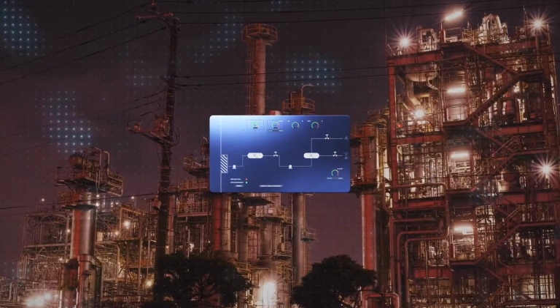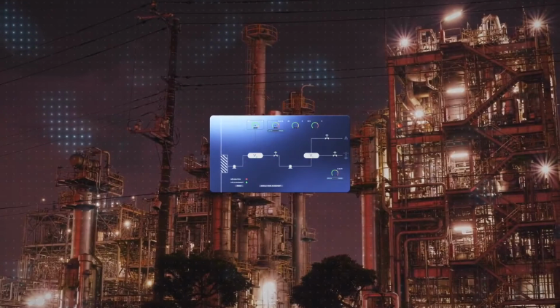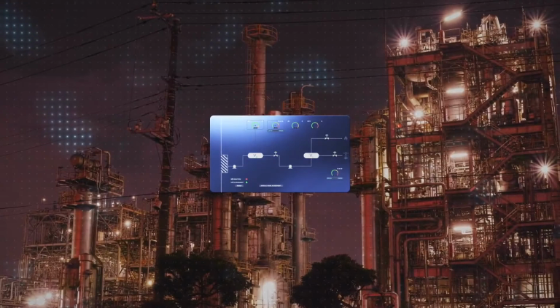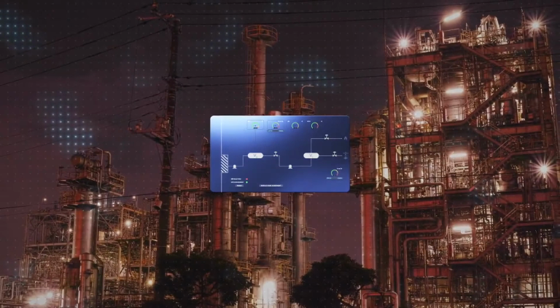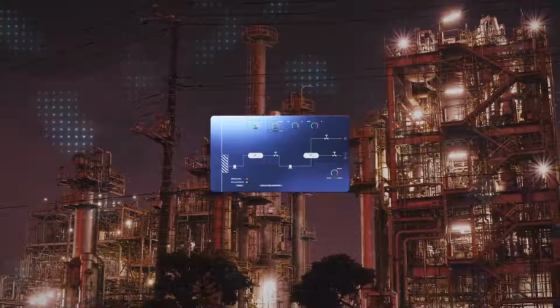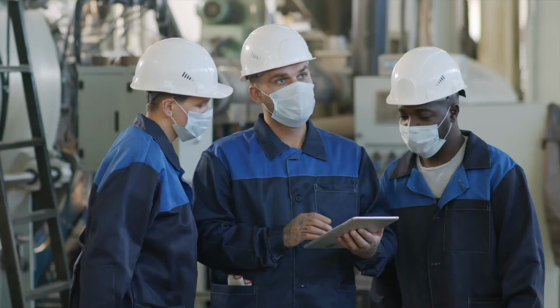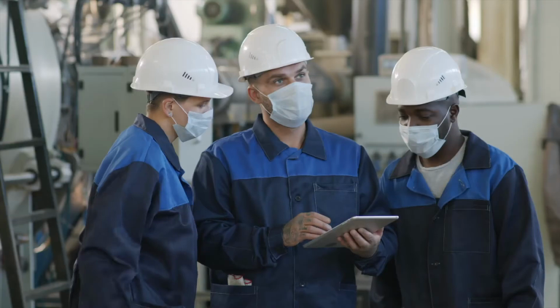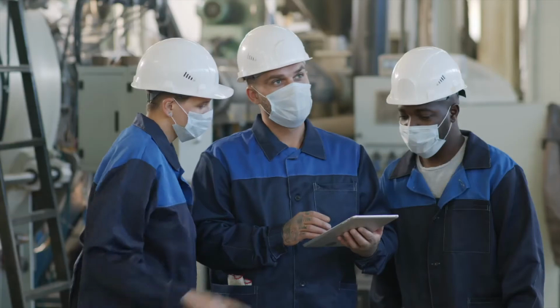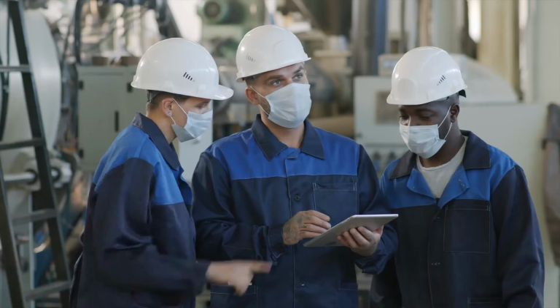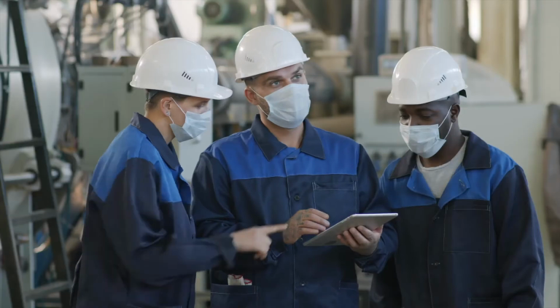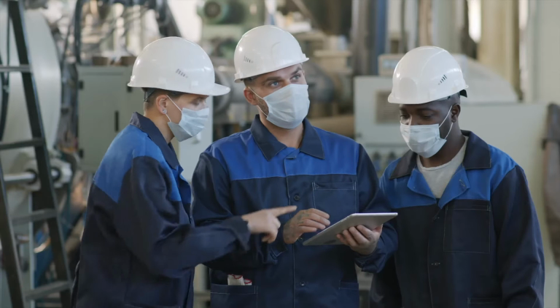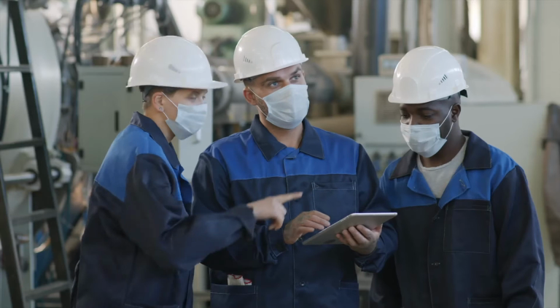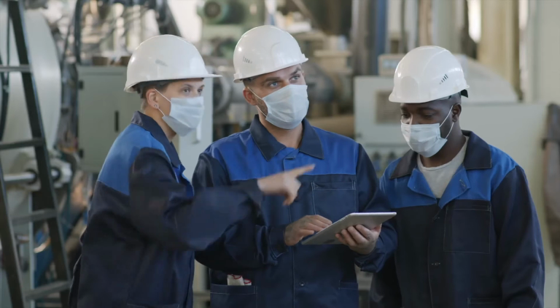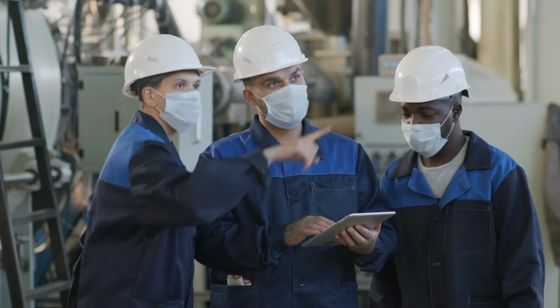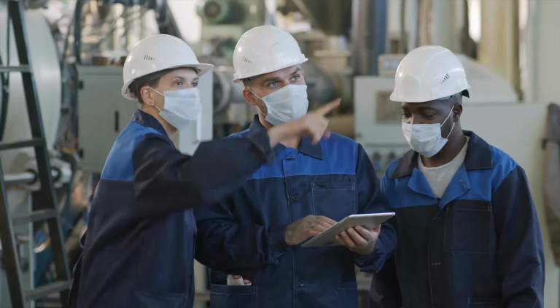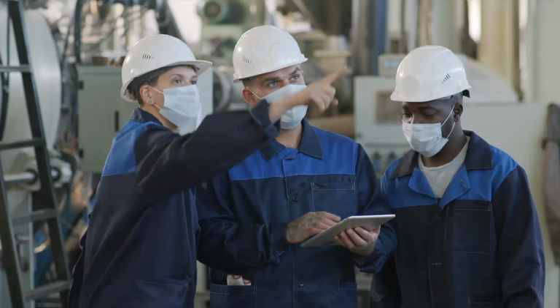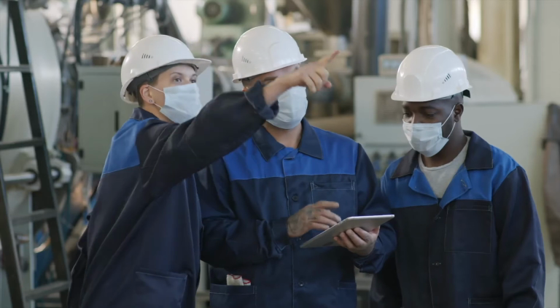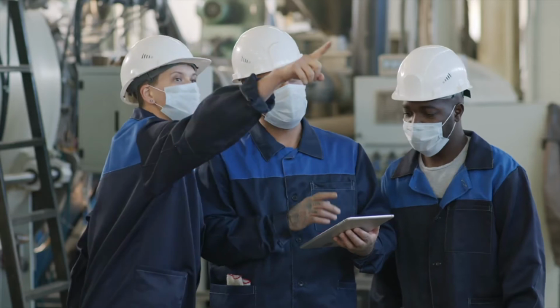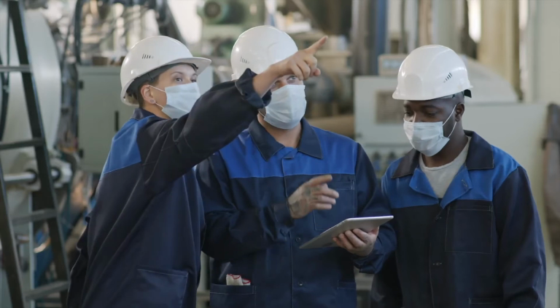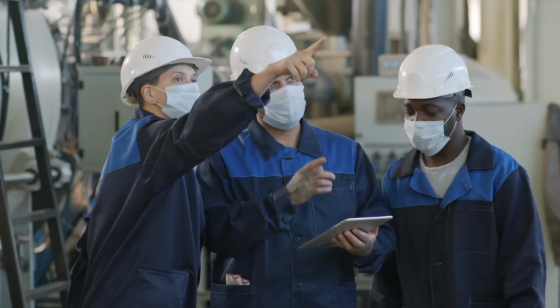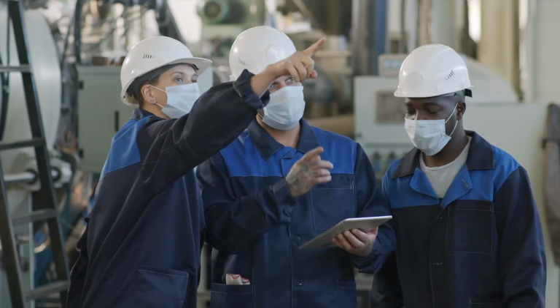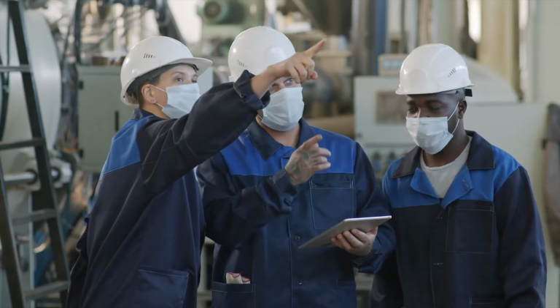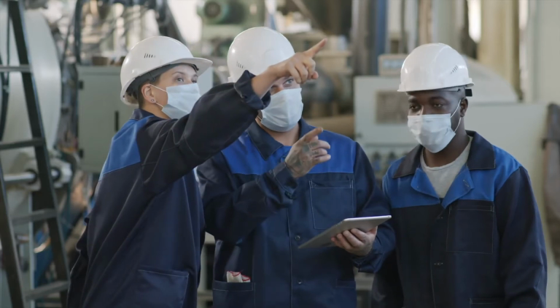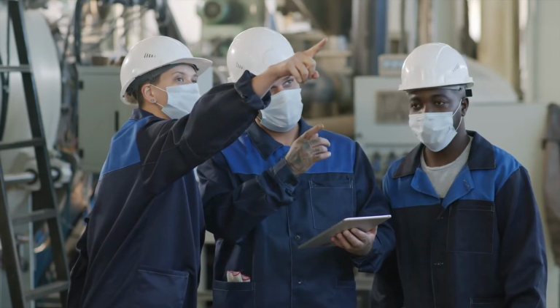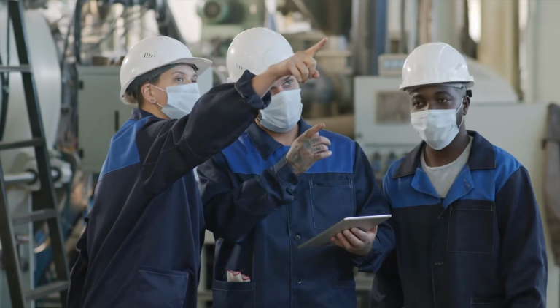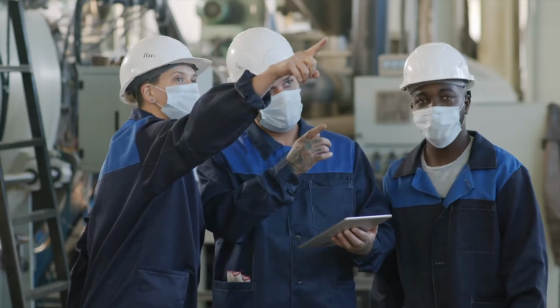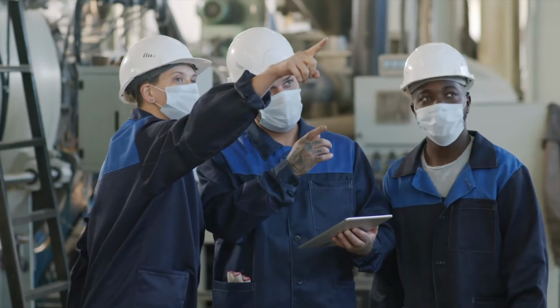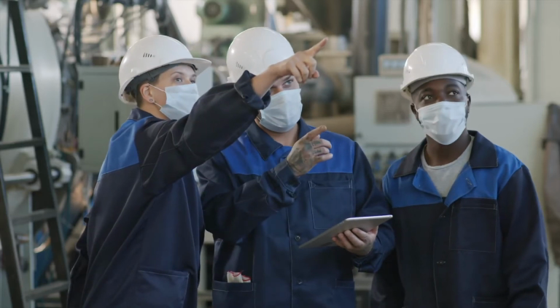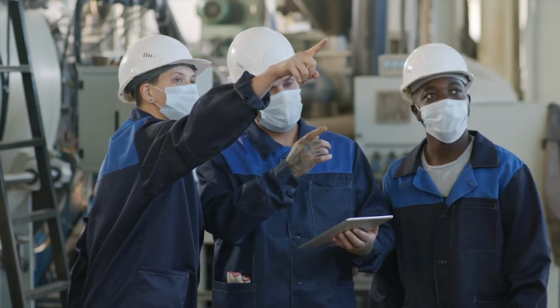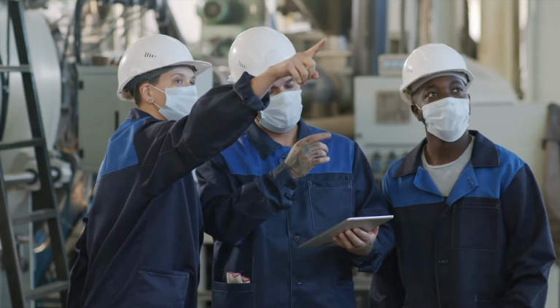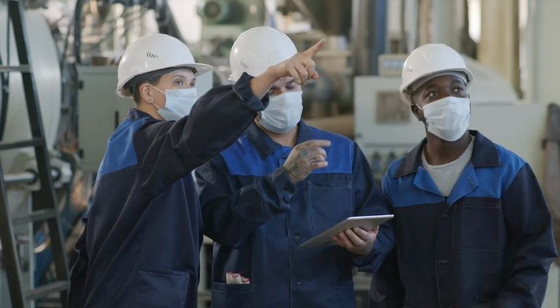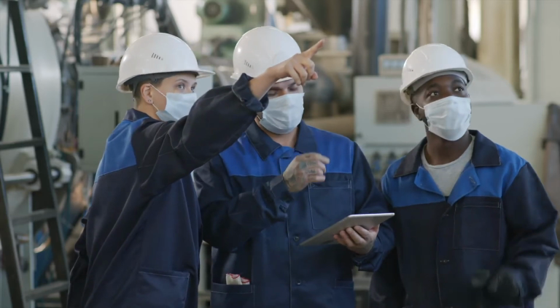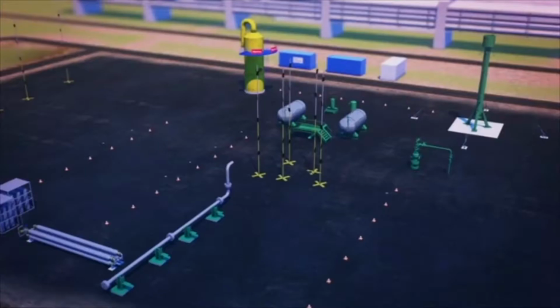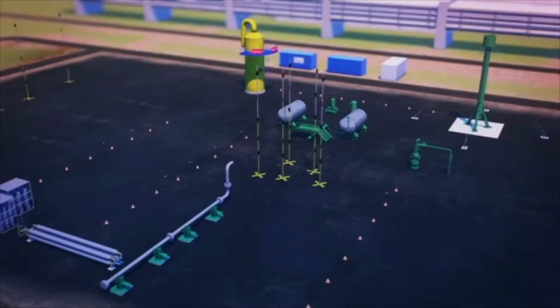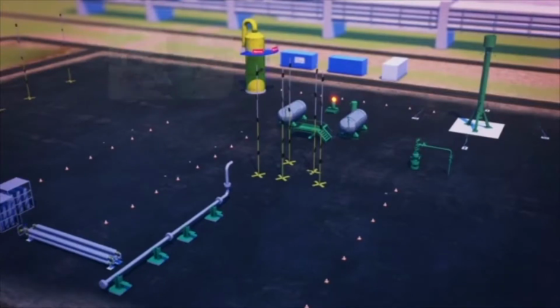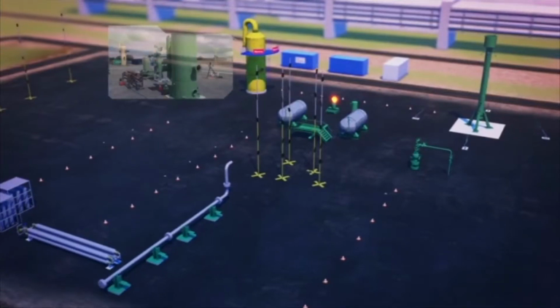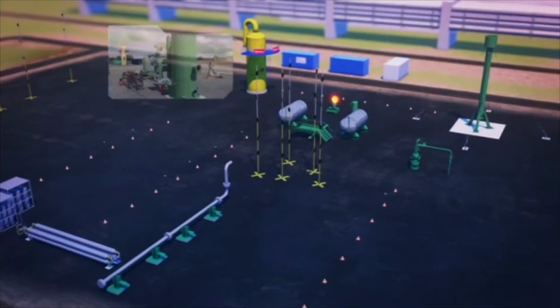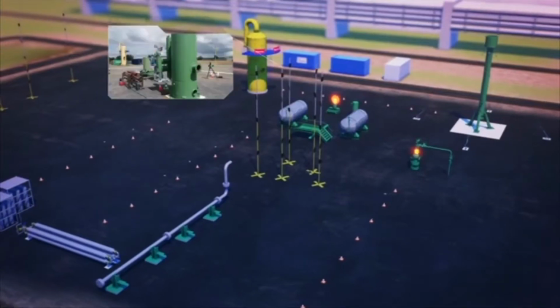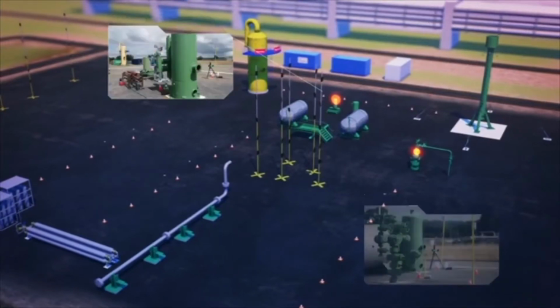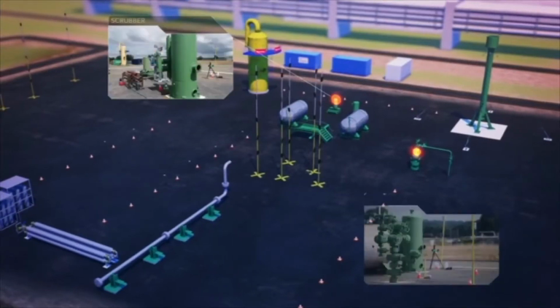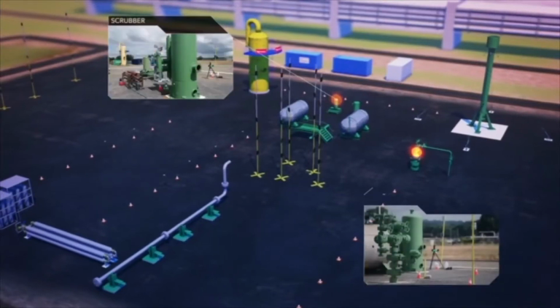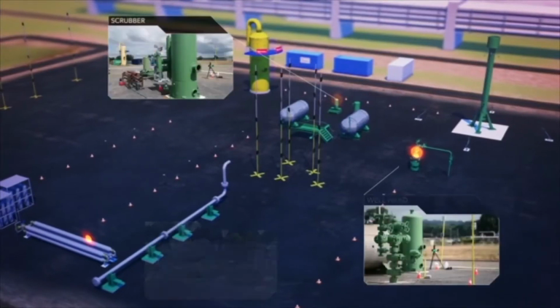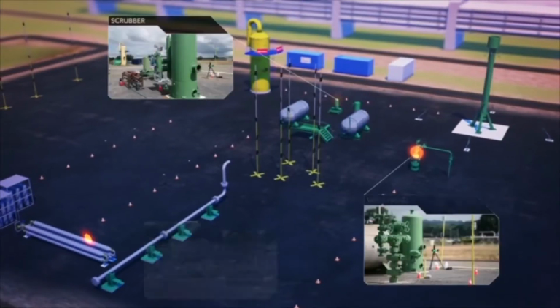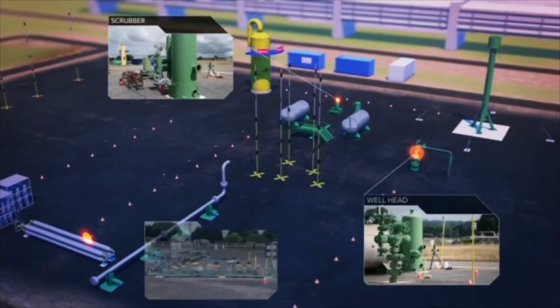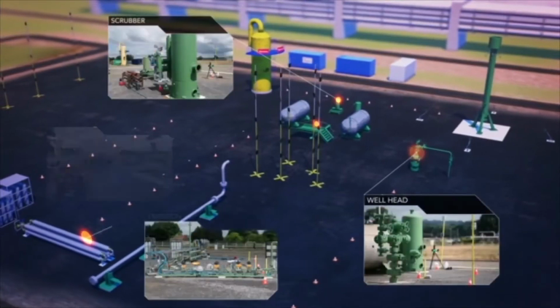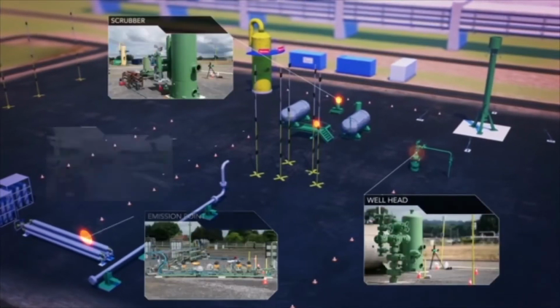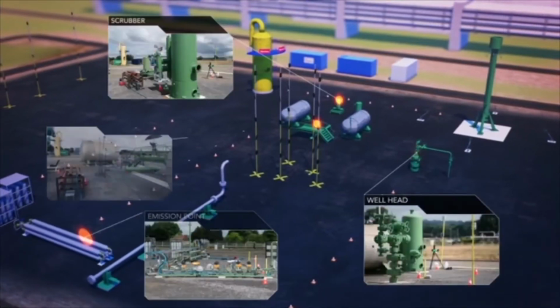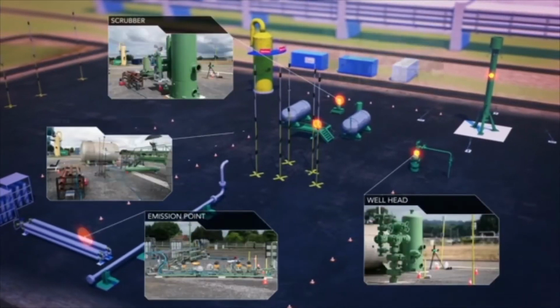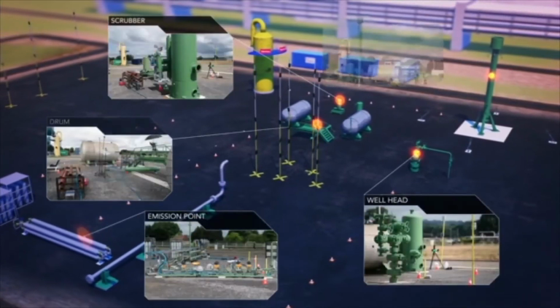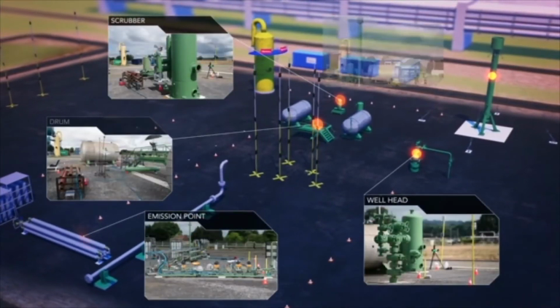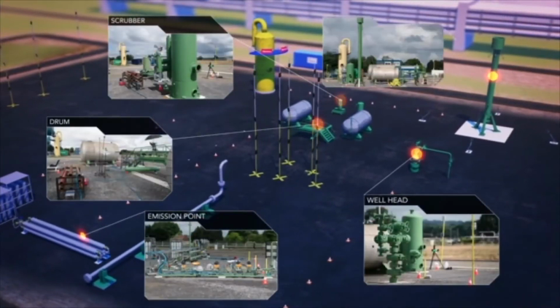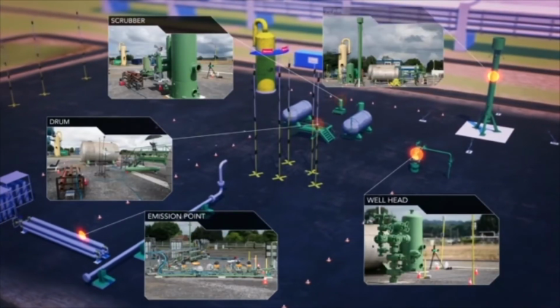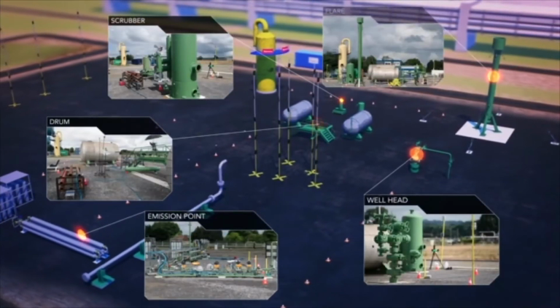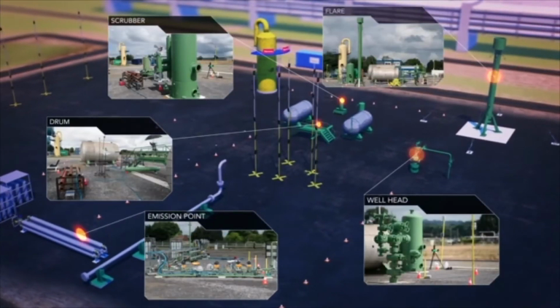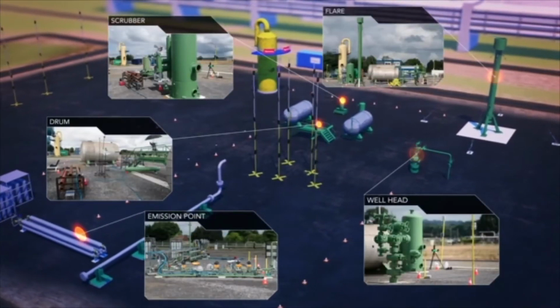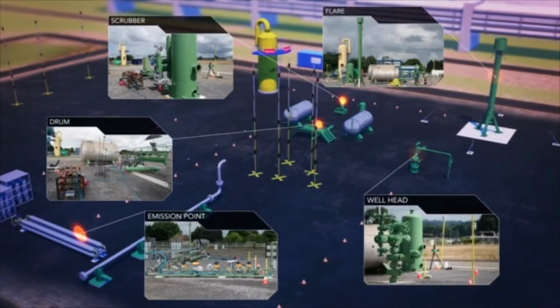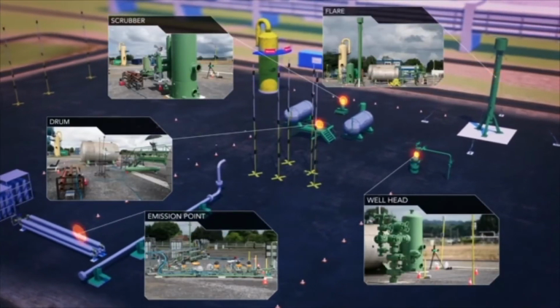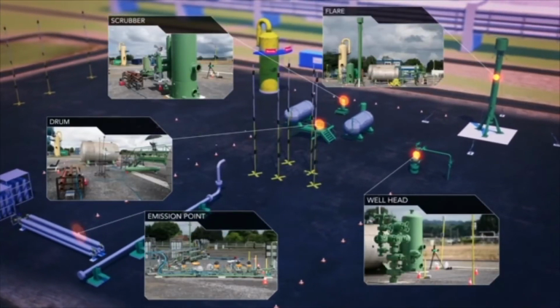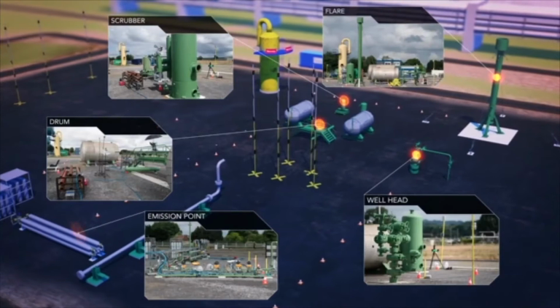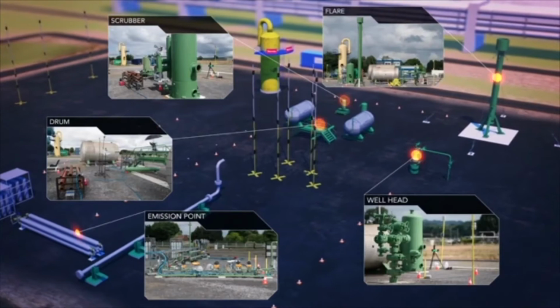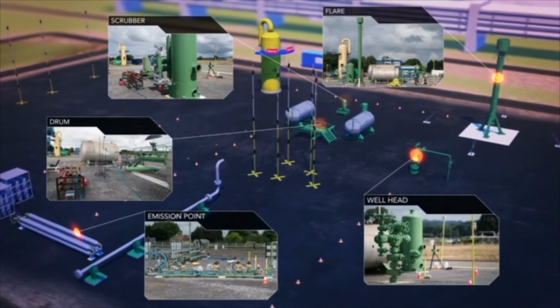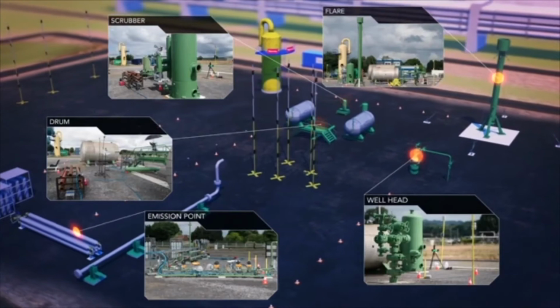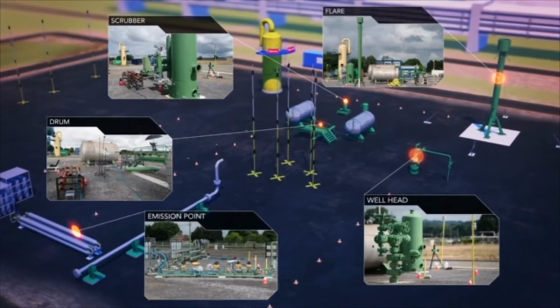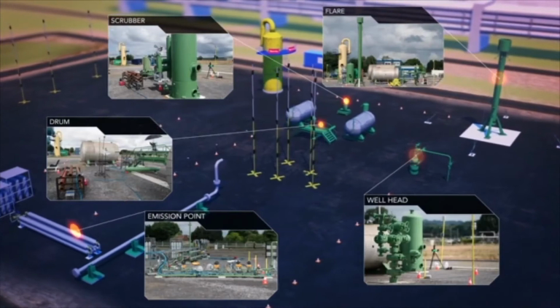The system then needs to react dynamically, orchestrating actions across automation, alarms, and human actions.